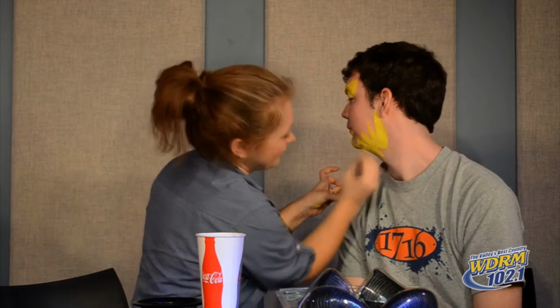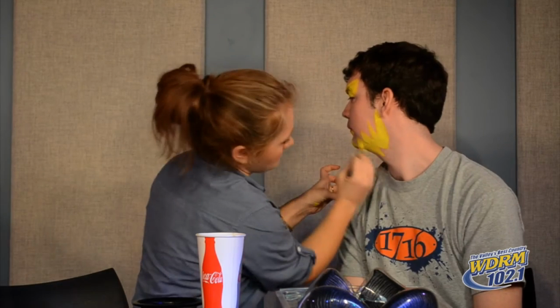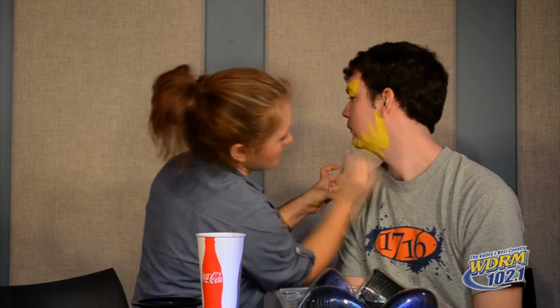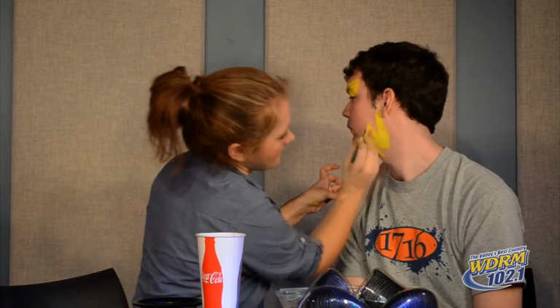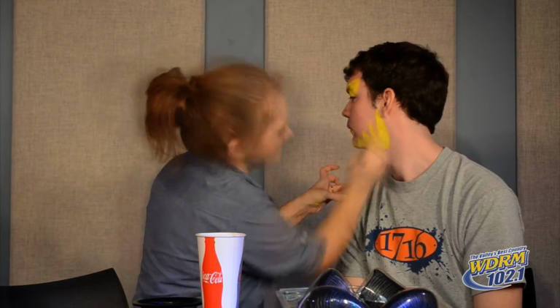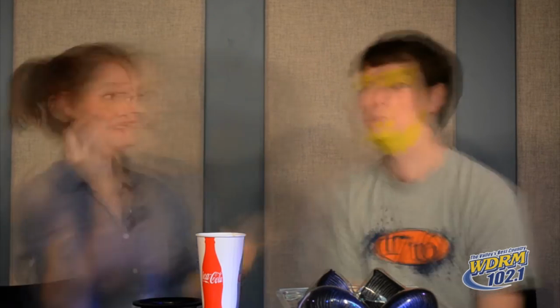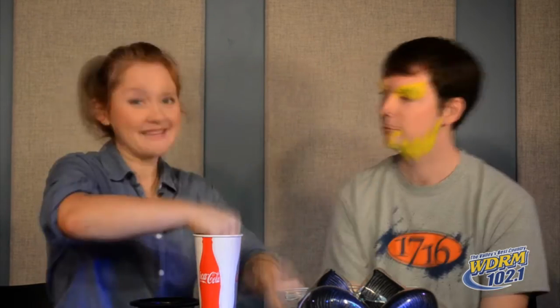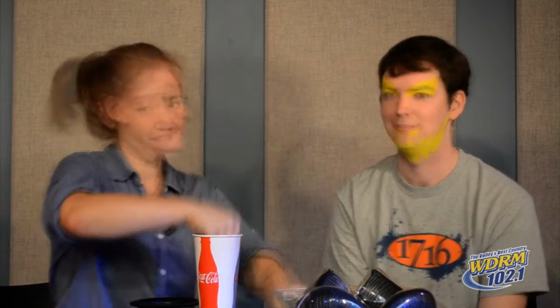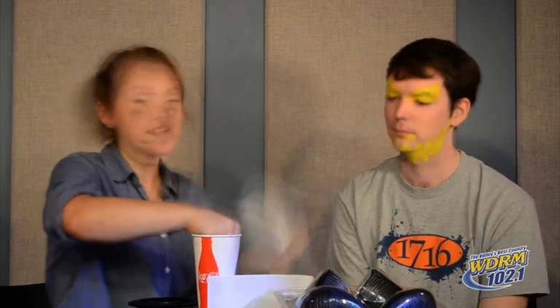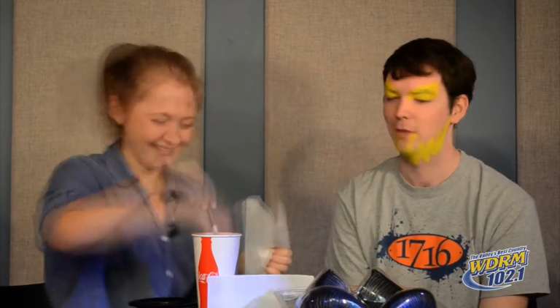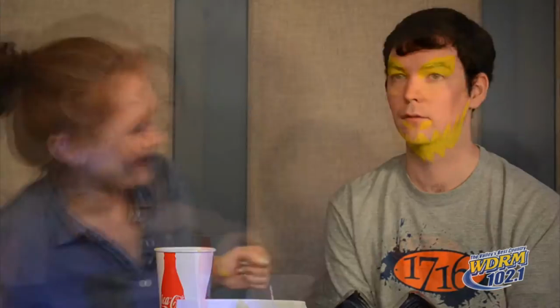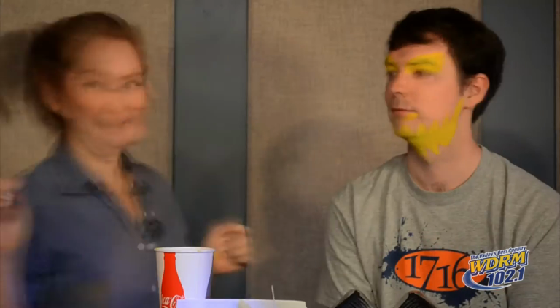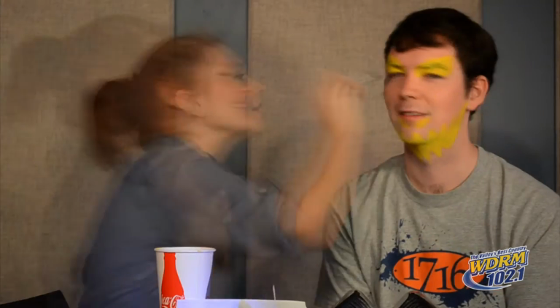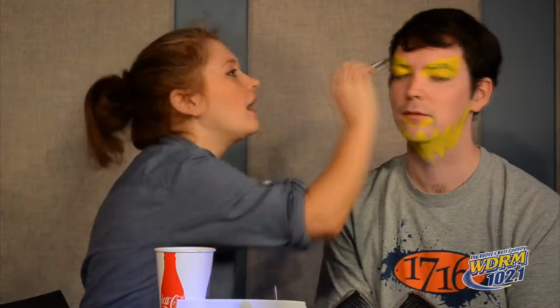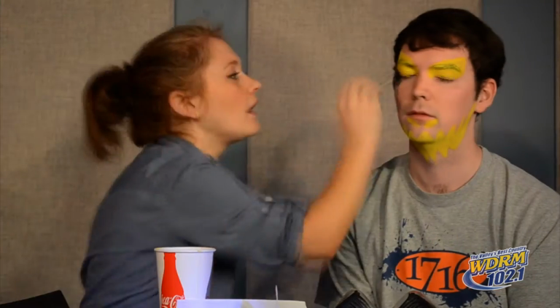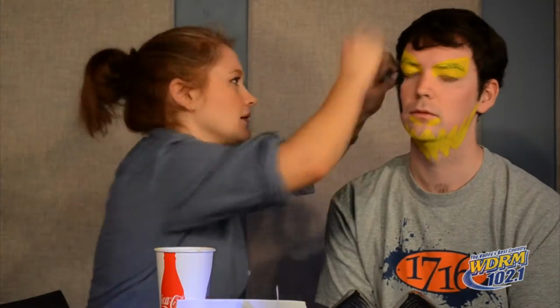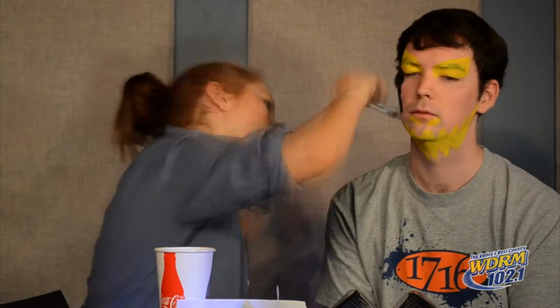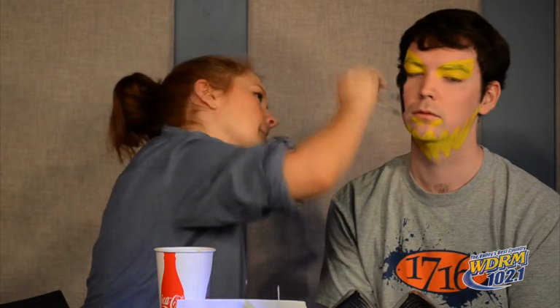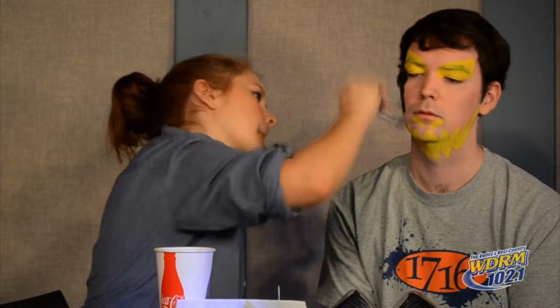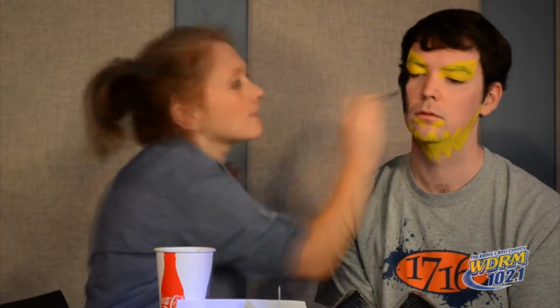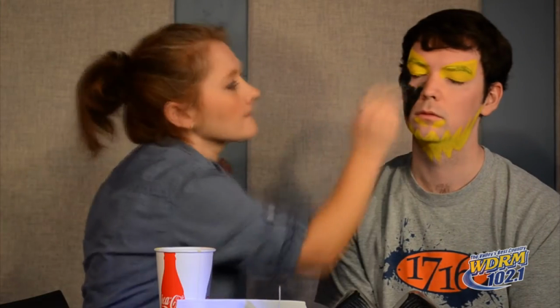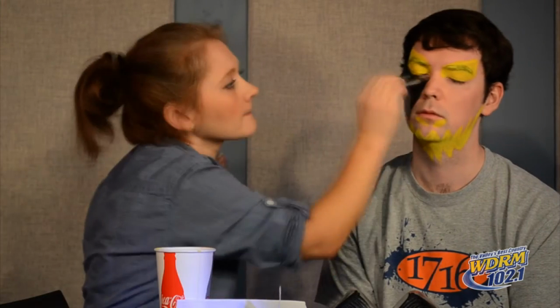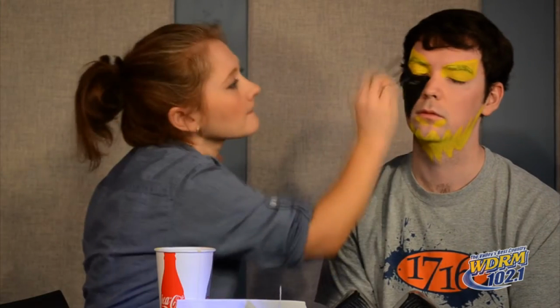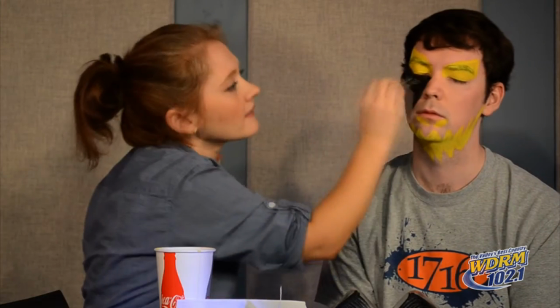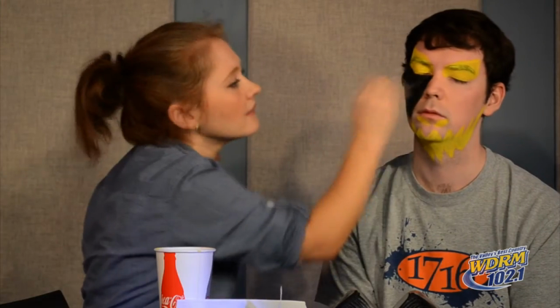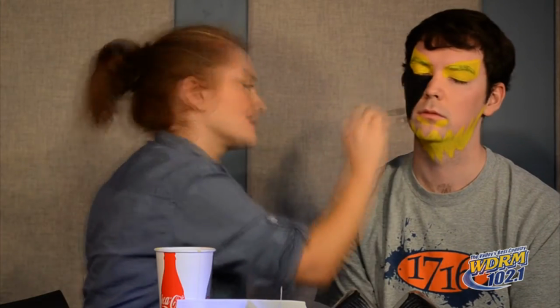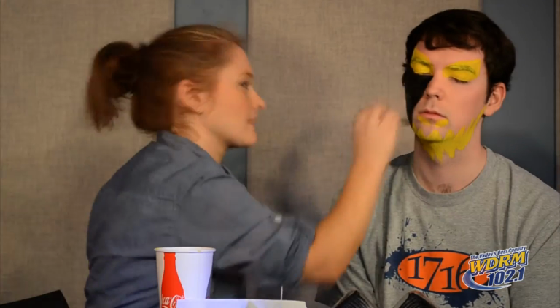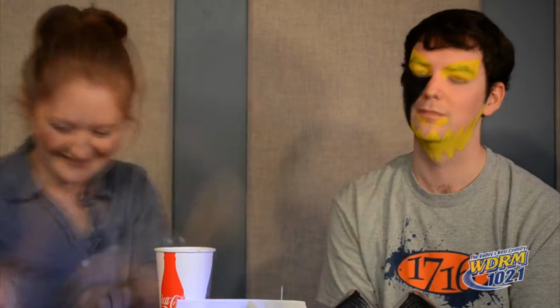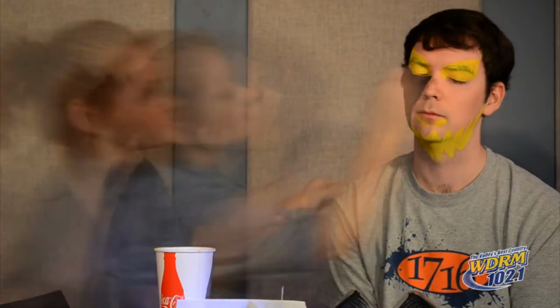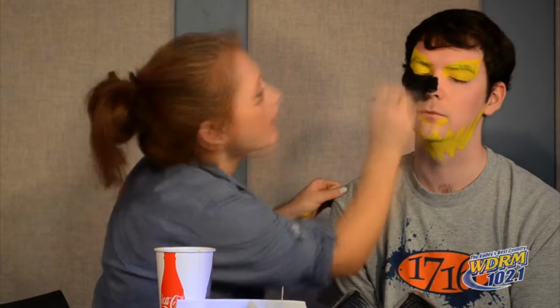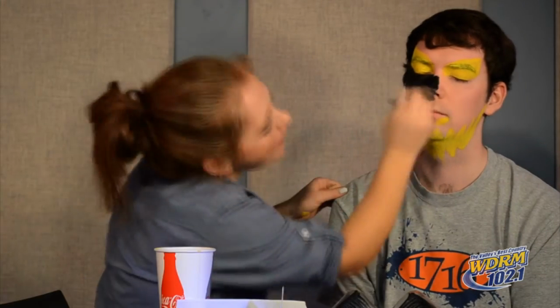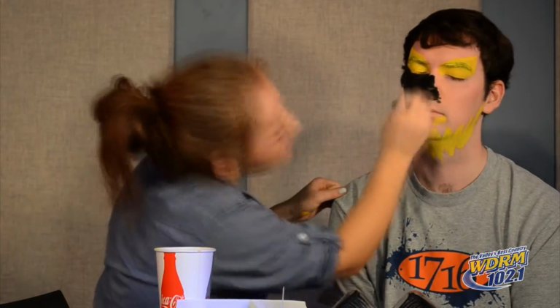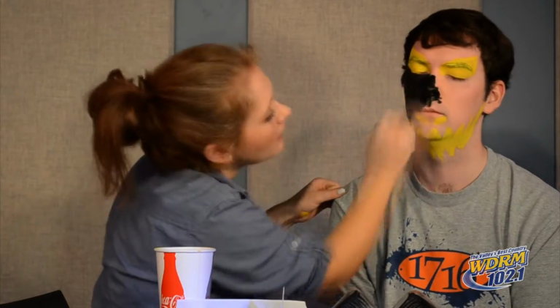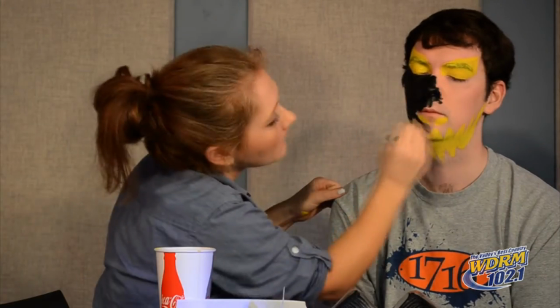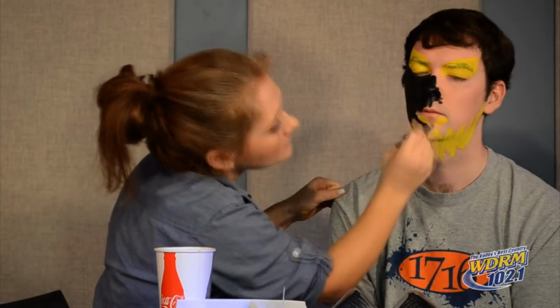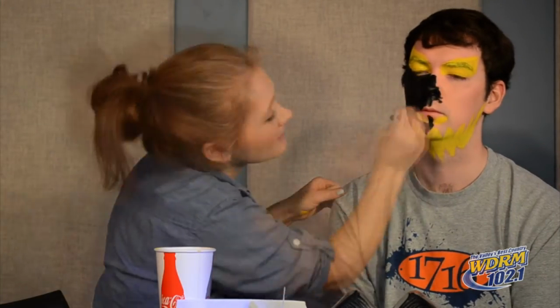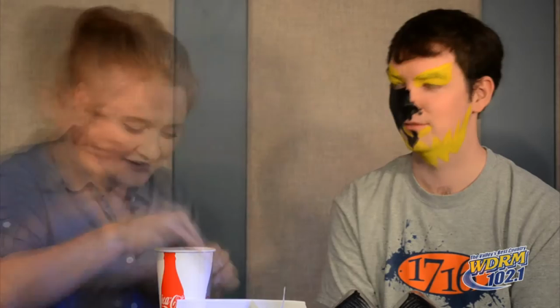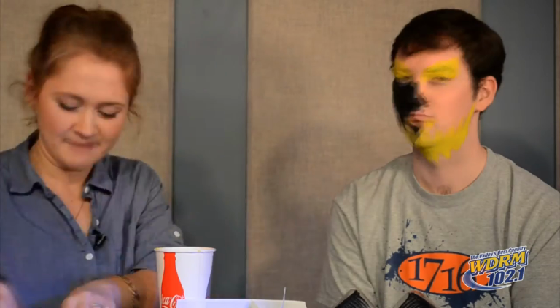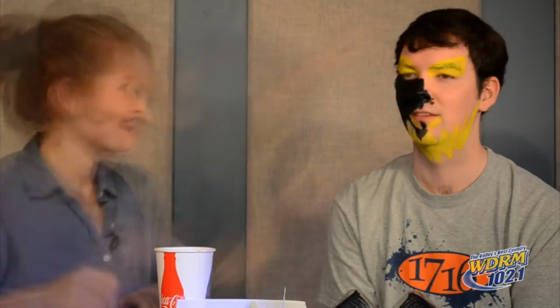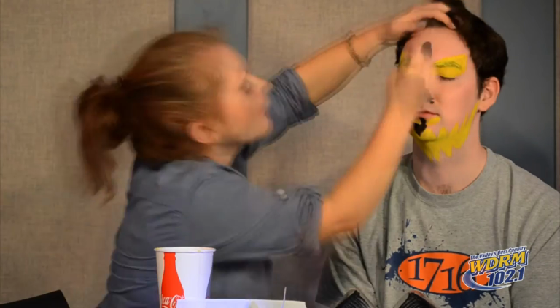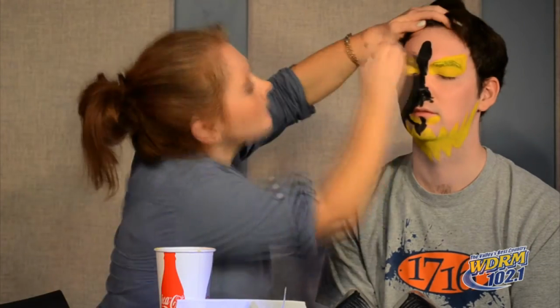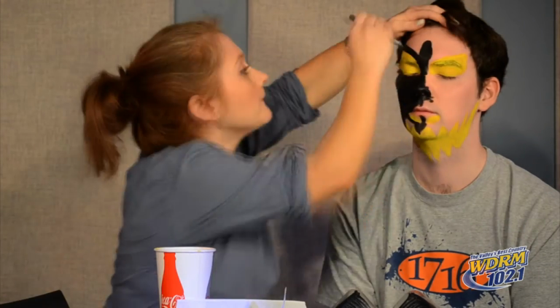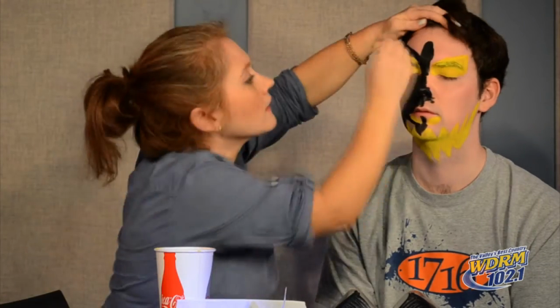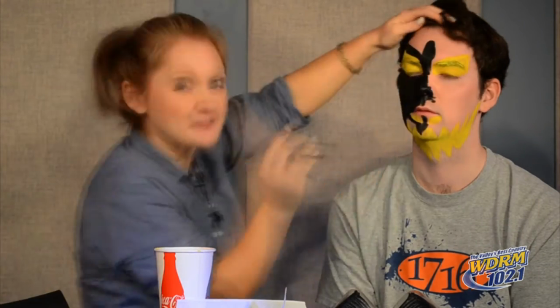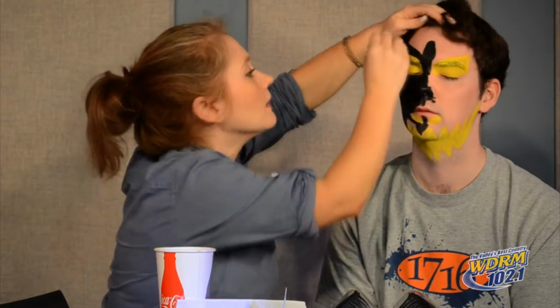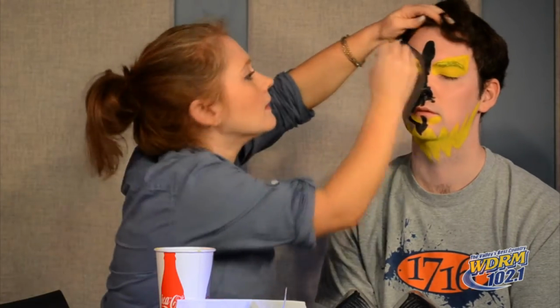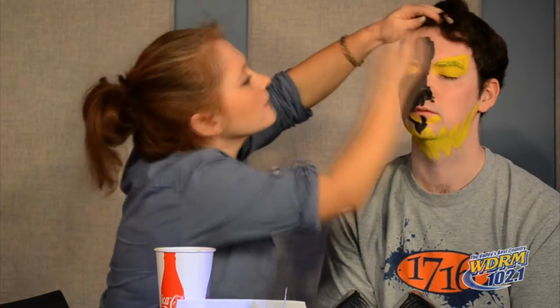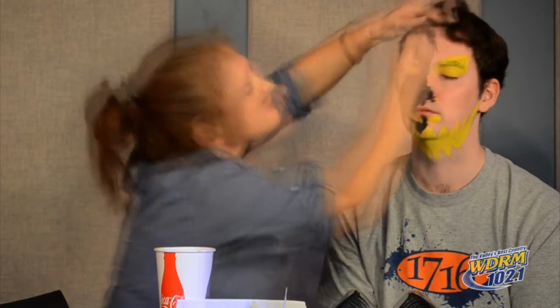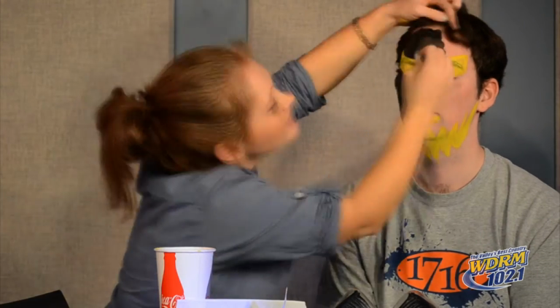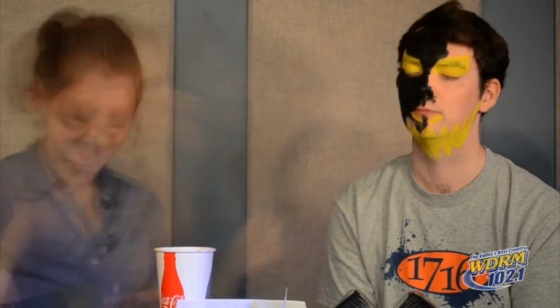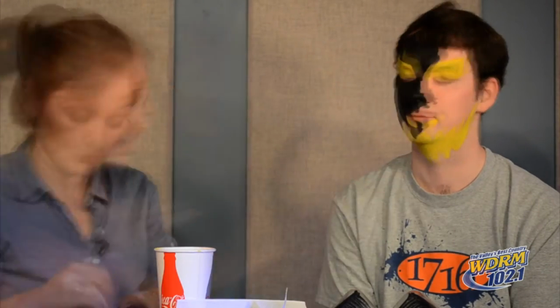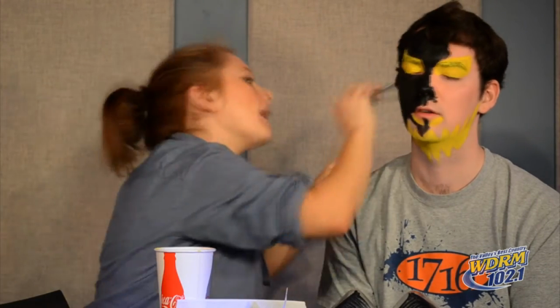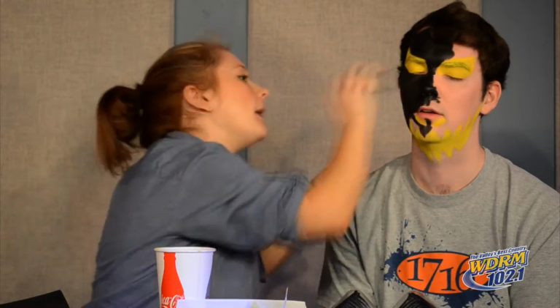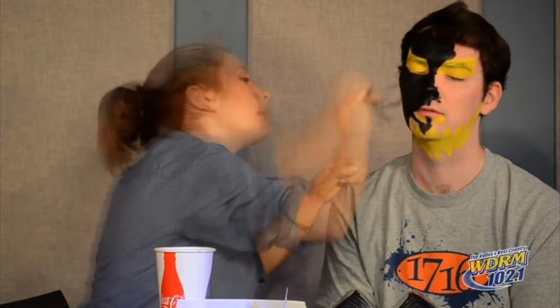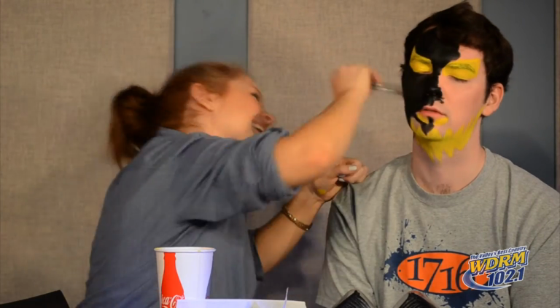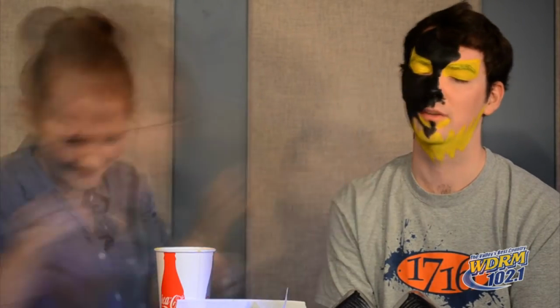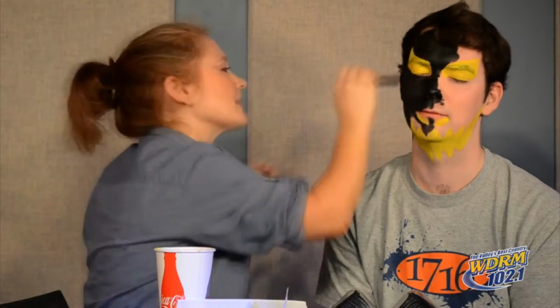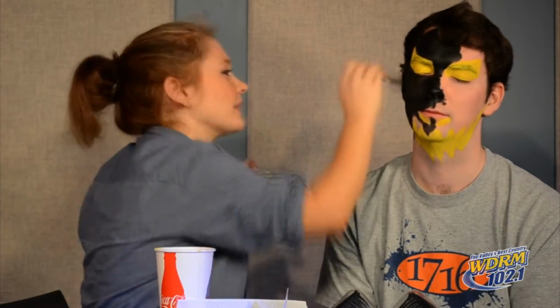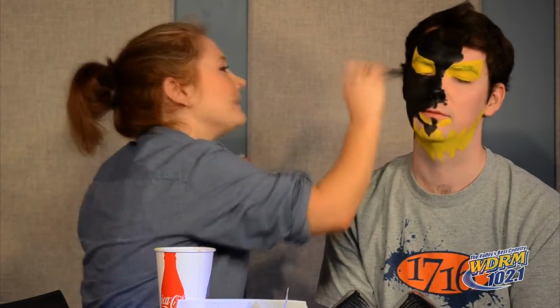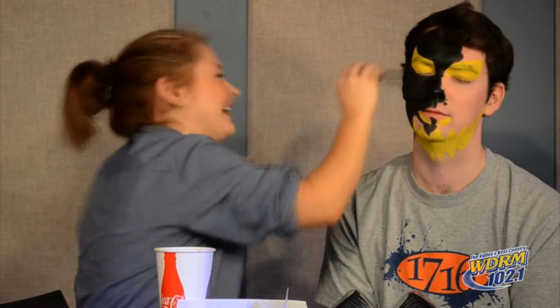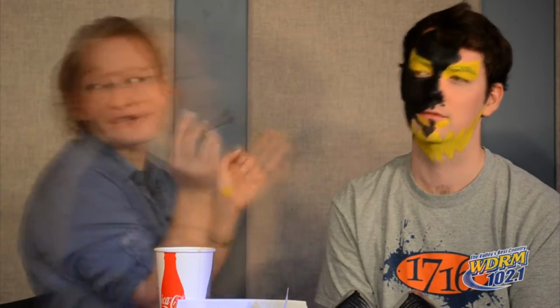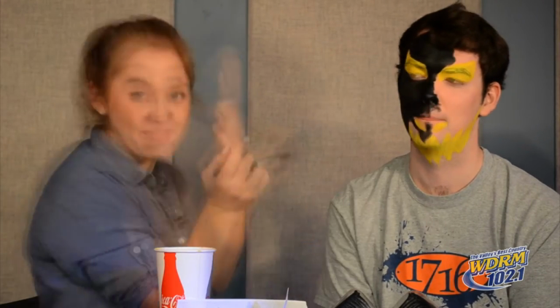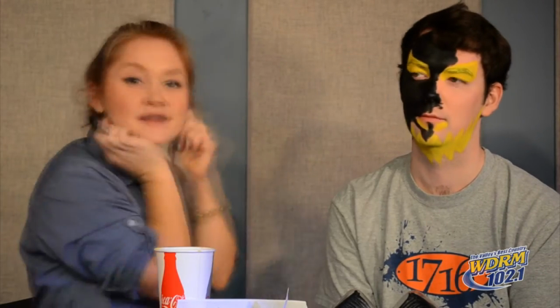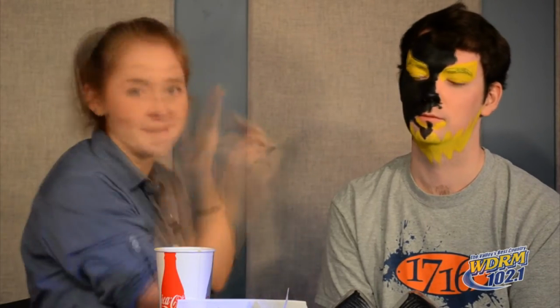The next part is just to cover his face in black paint — this is just gonna be a lot of fun.